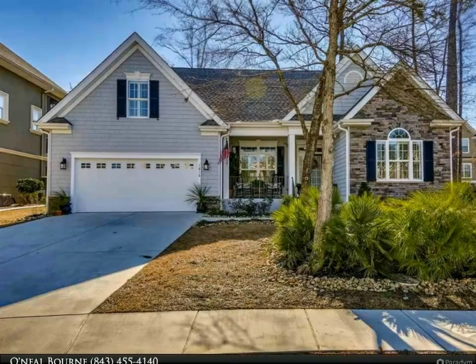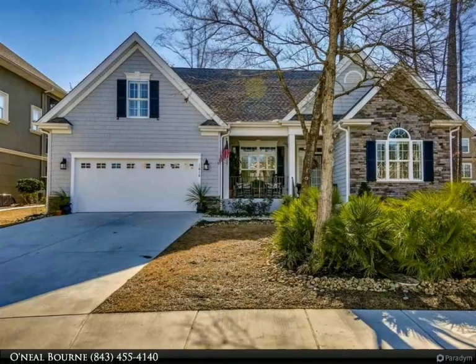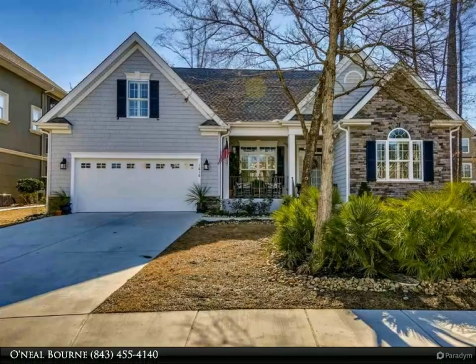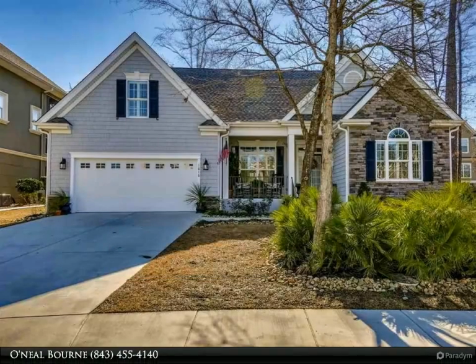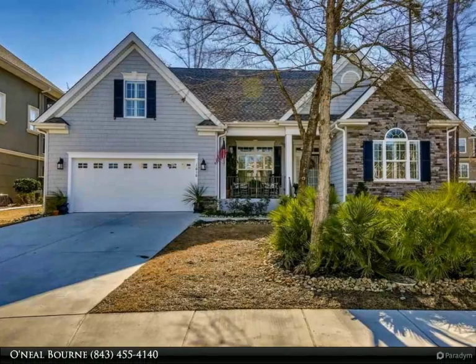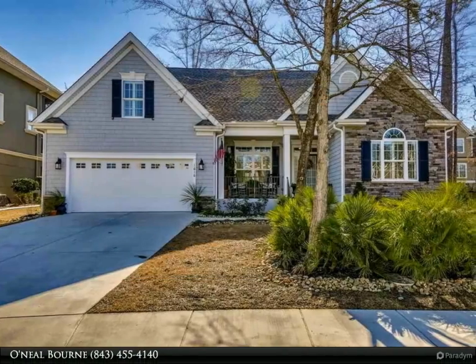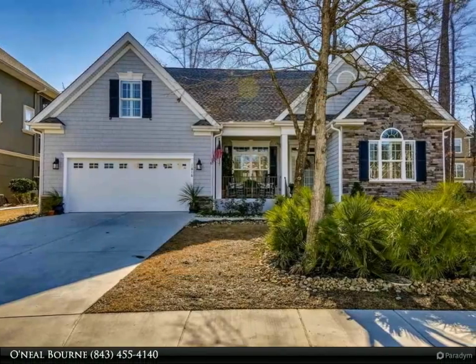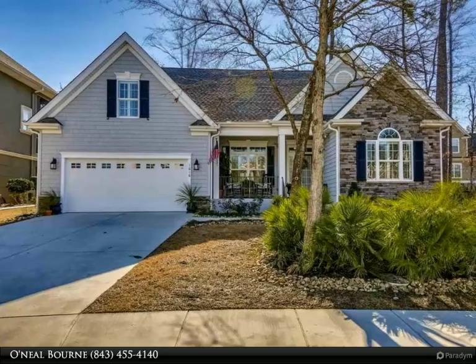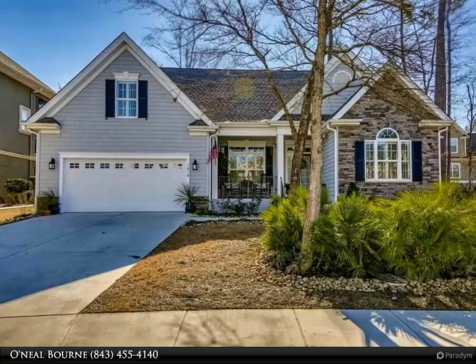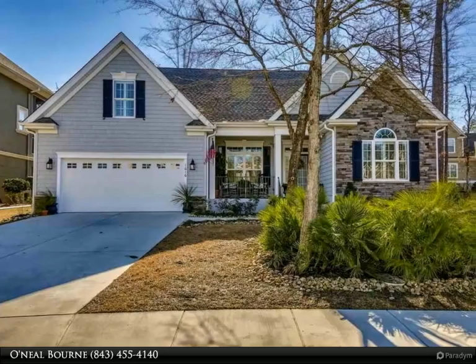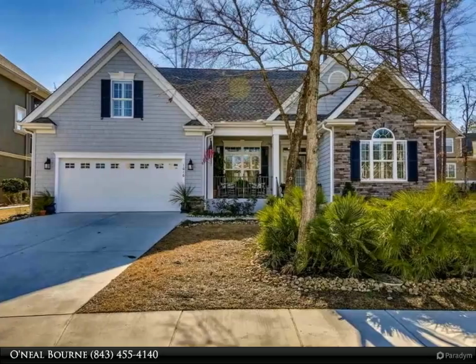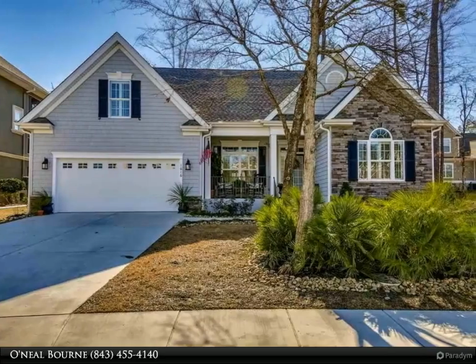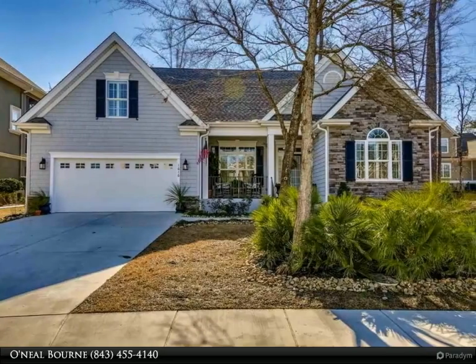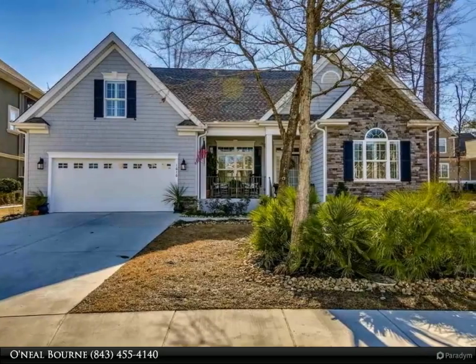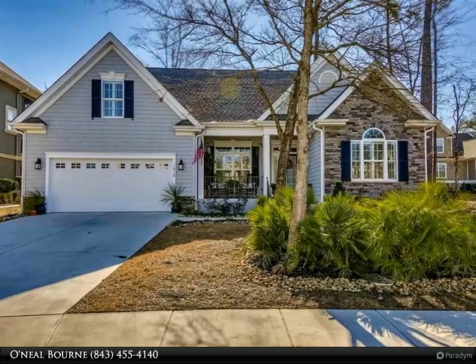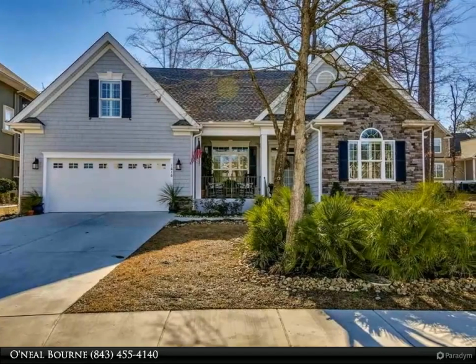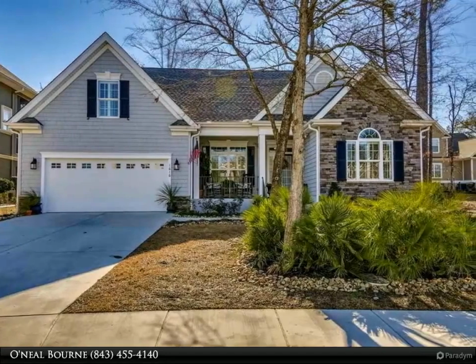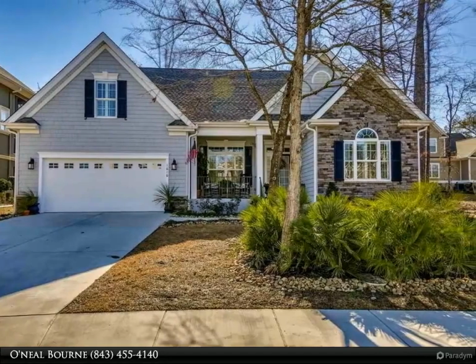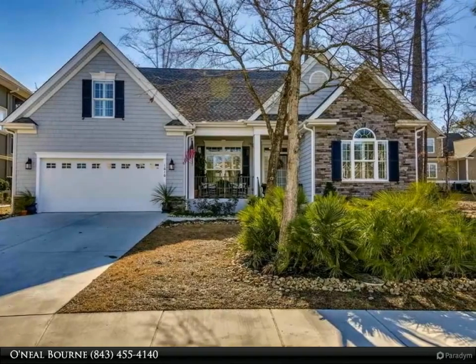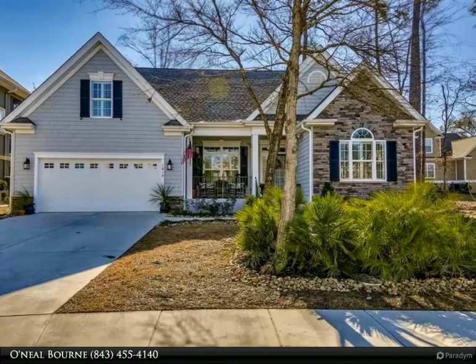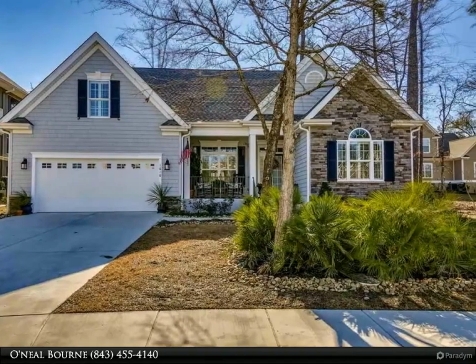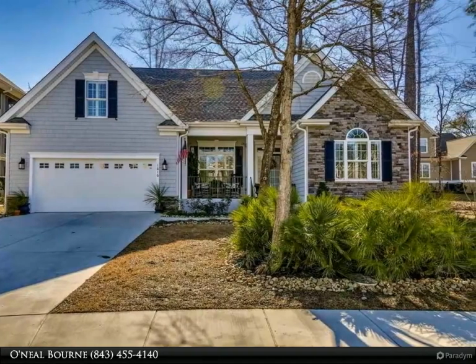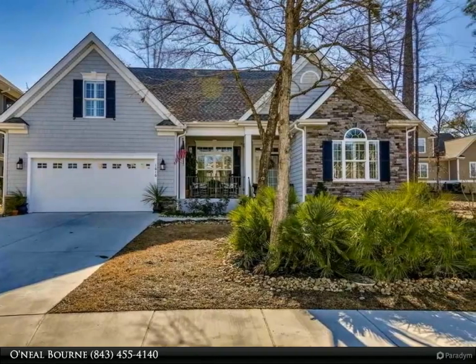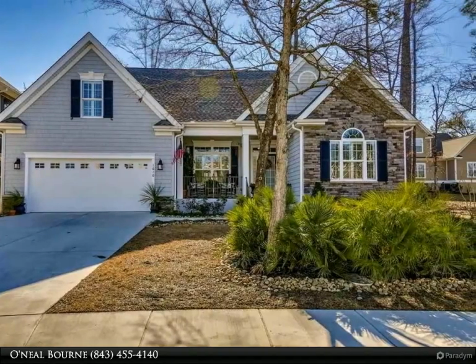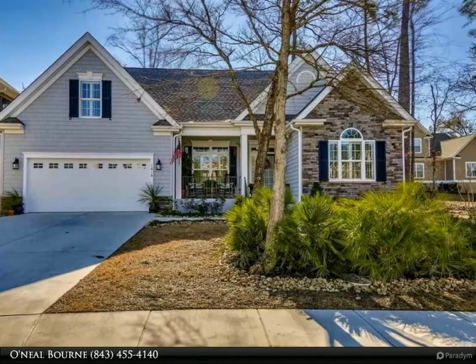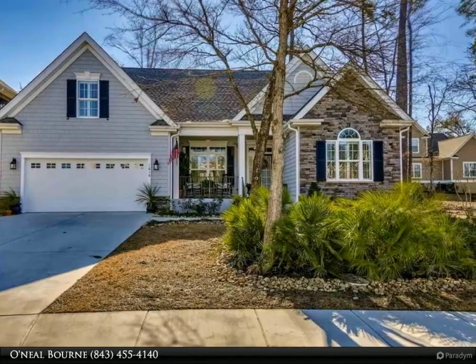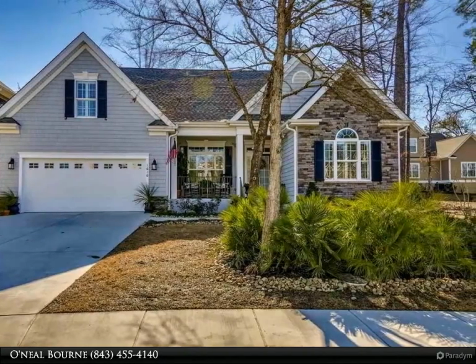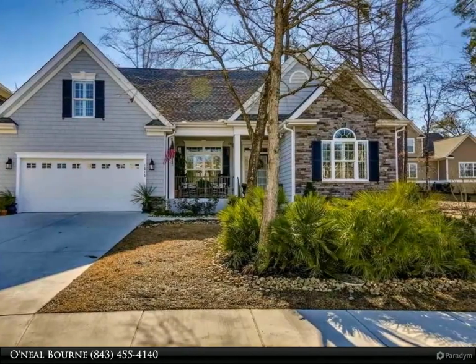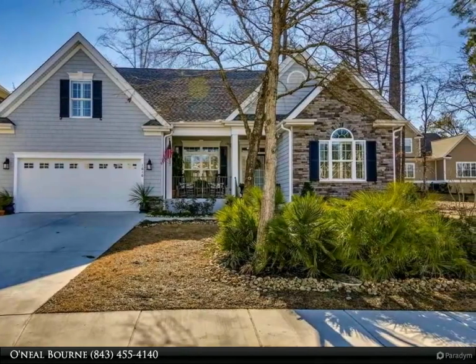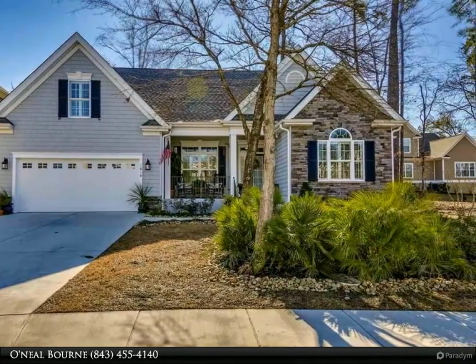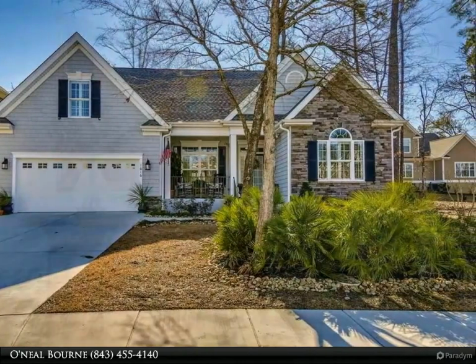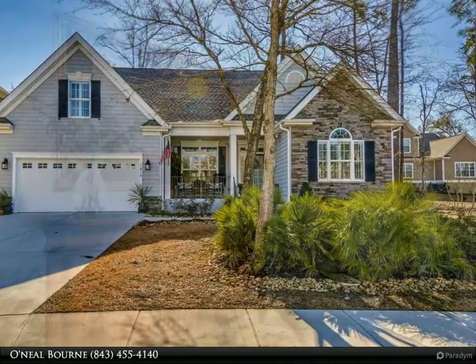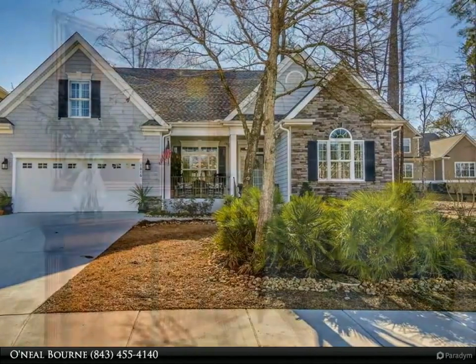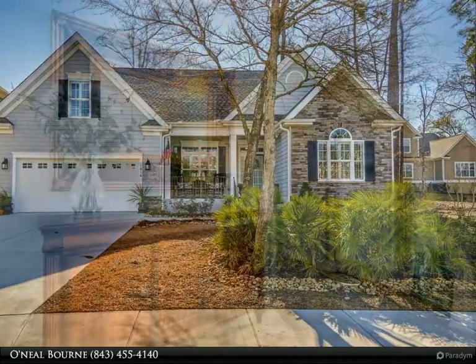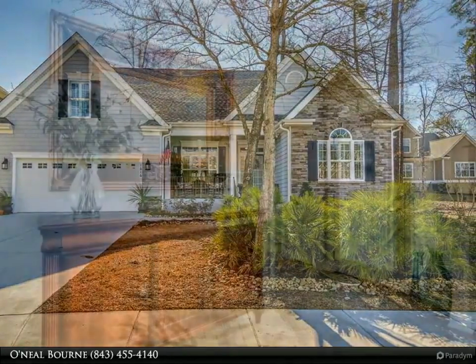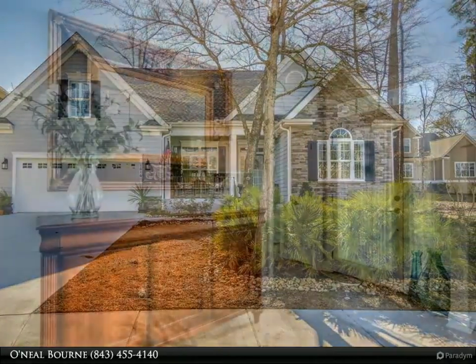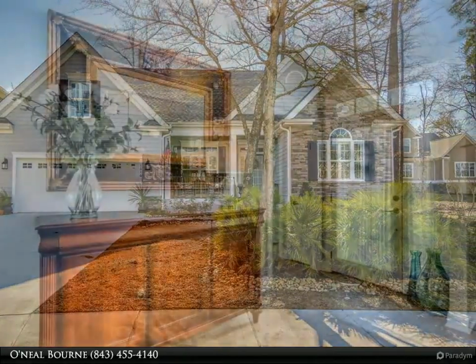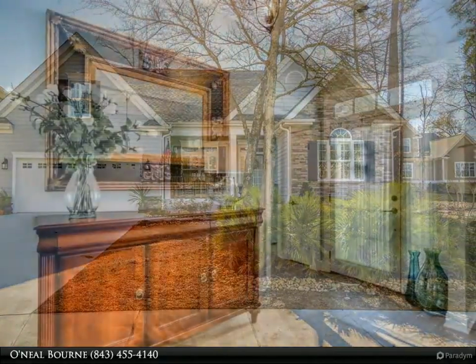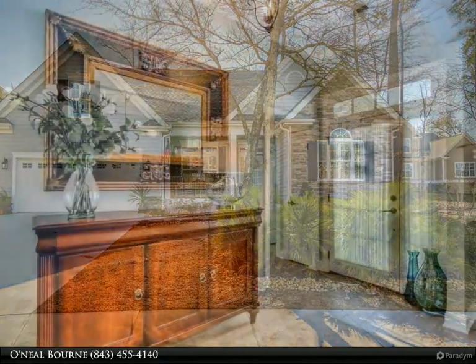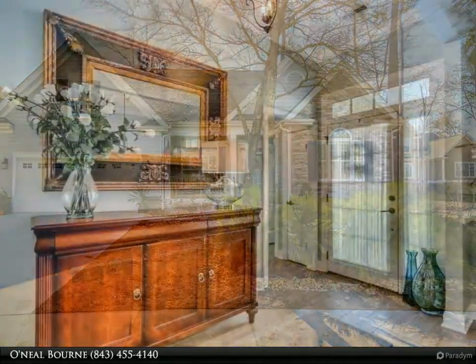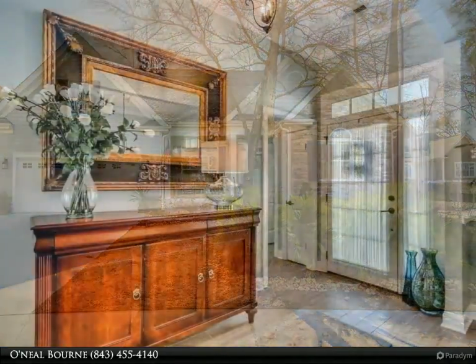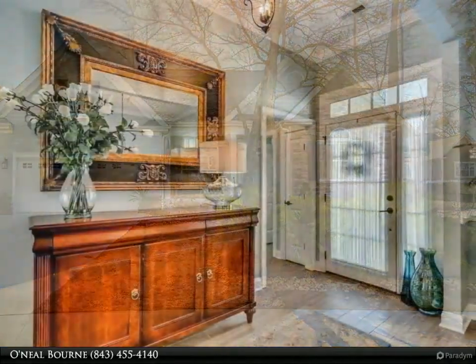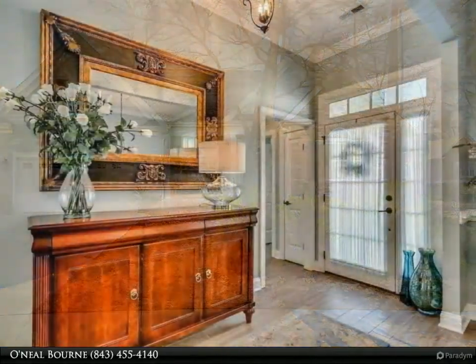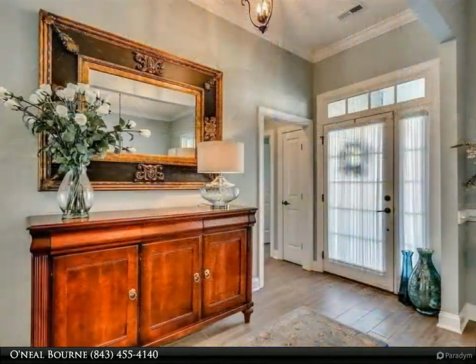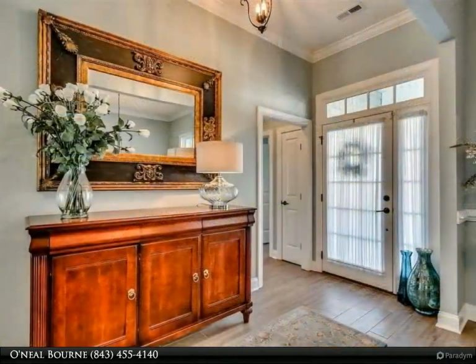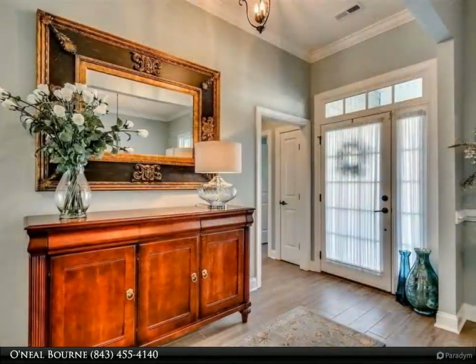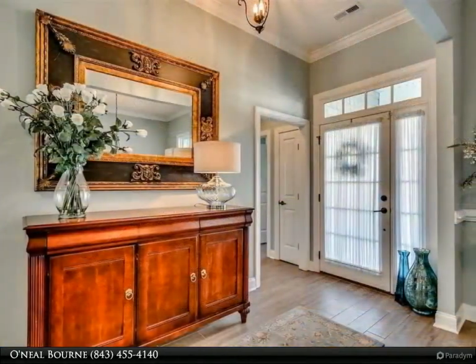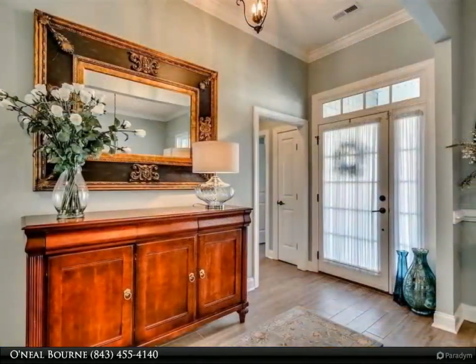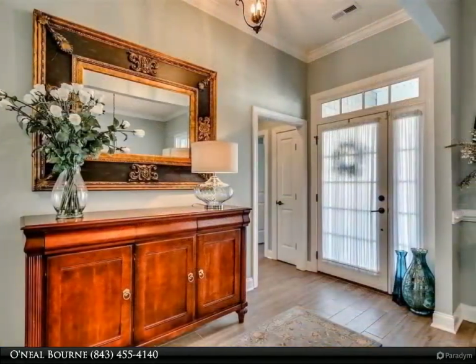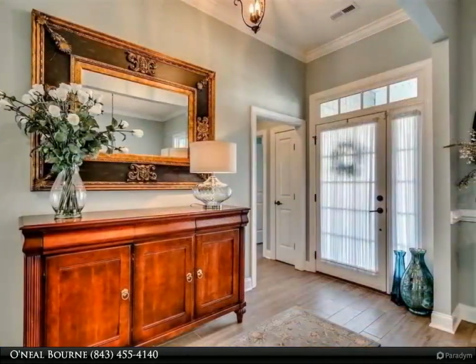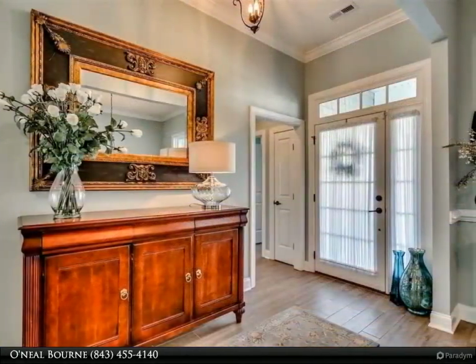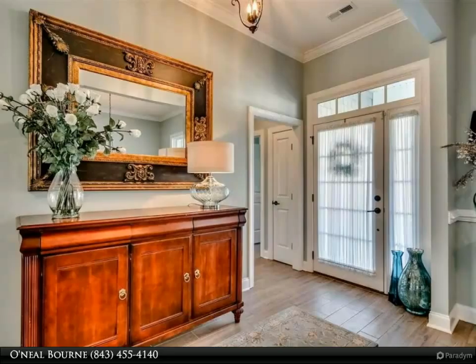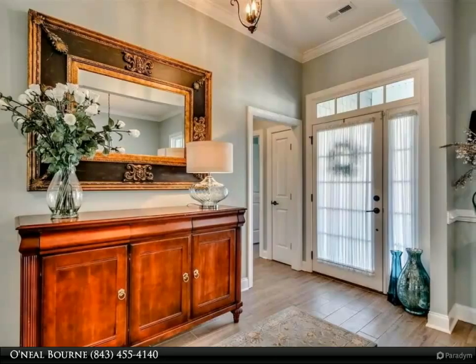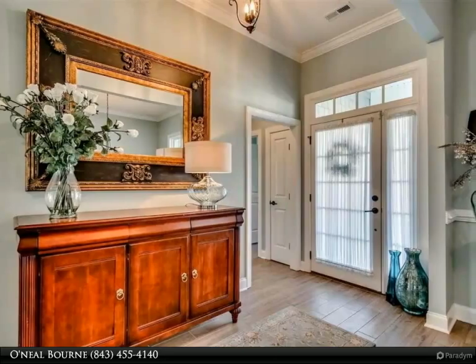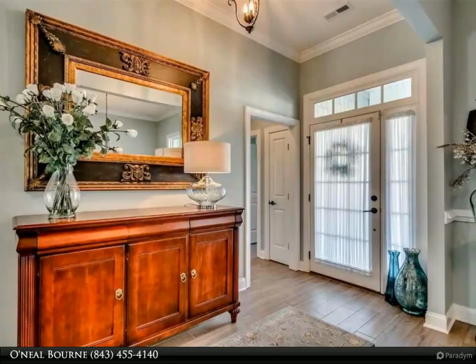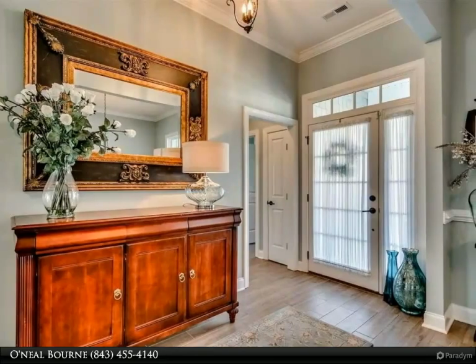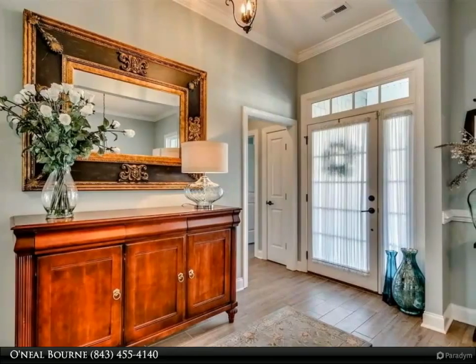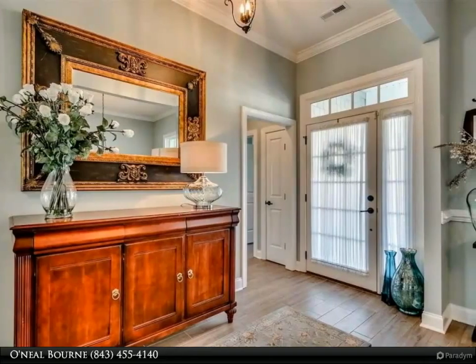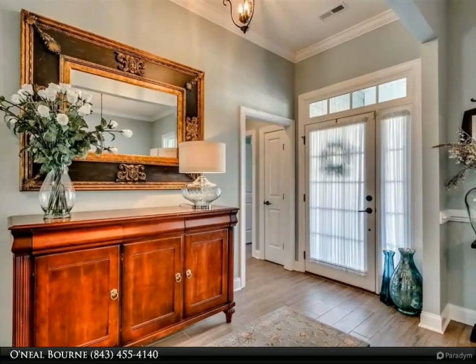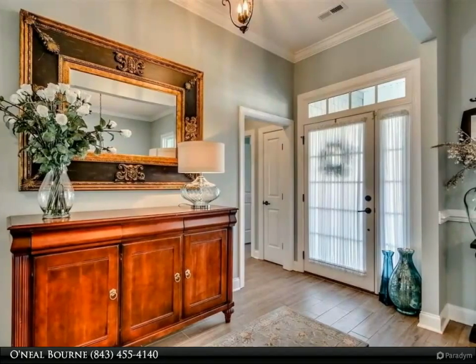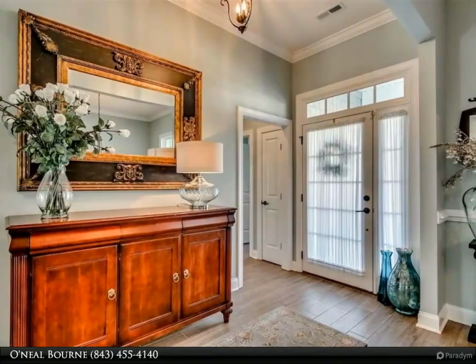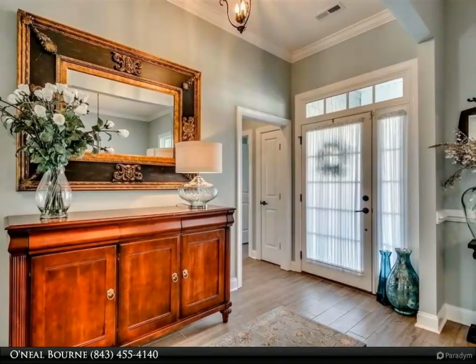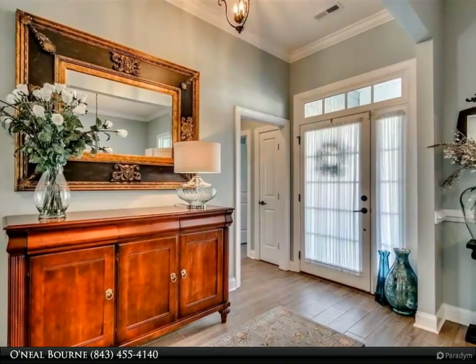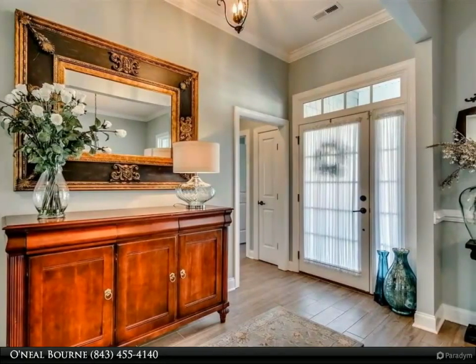Be impressed with this prestigious four-bedroom, three-bath ranch-style home with the fourth bedroom over the two-car garage with its own private bath.